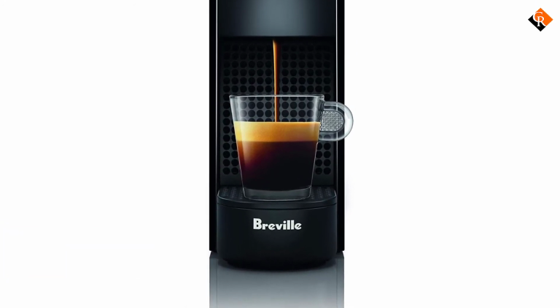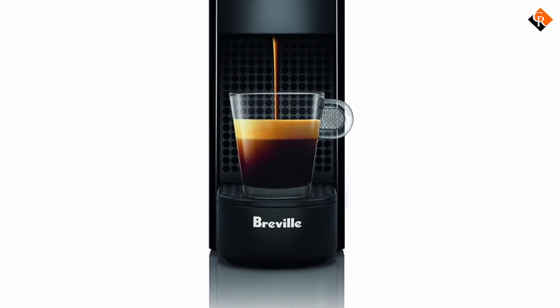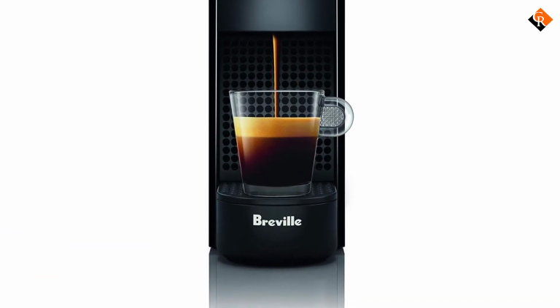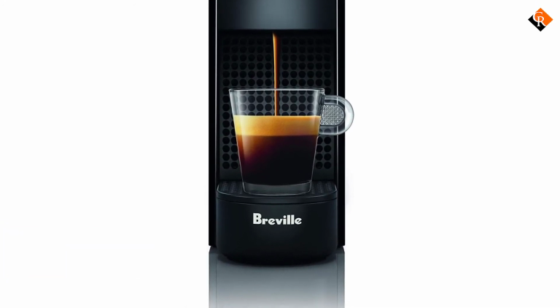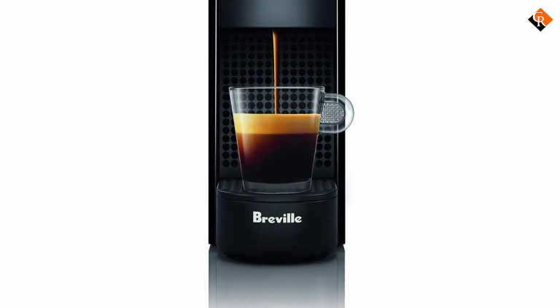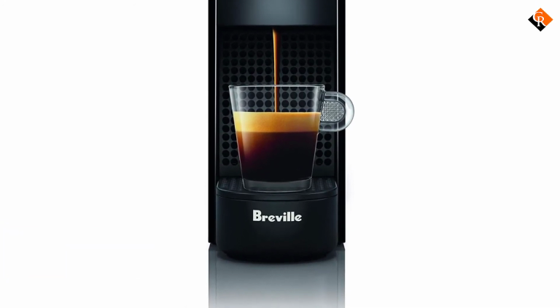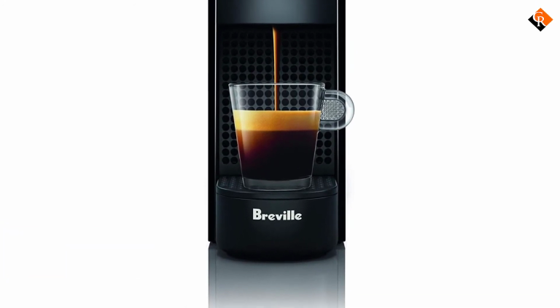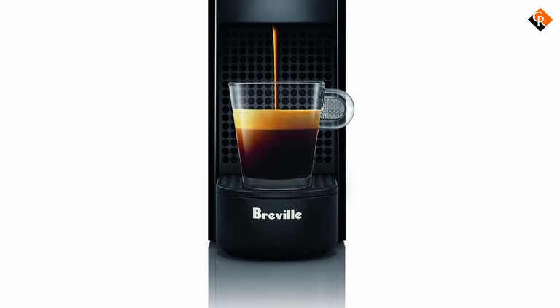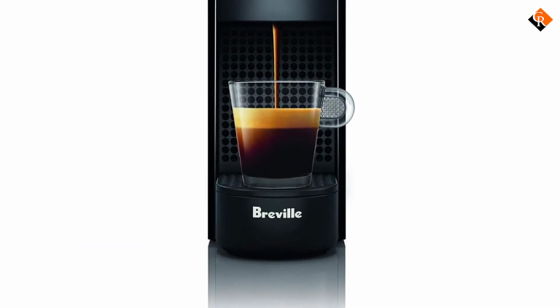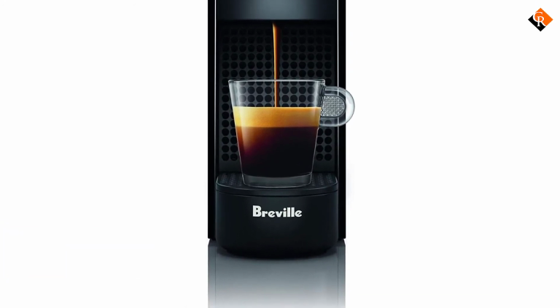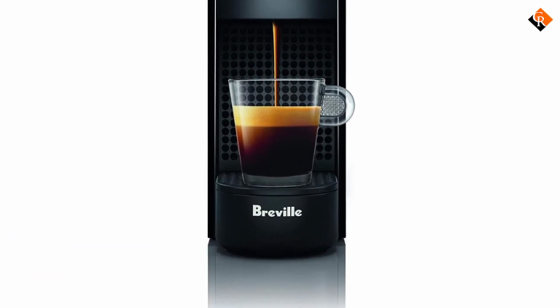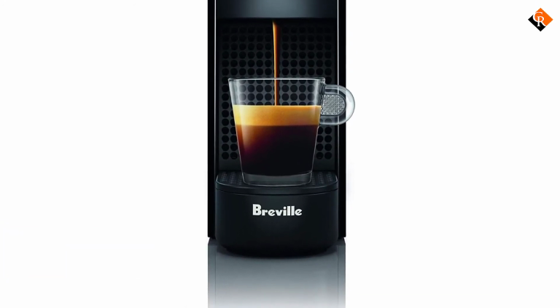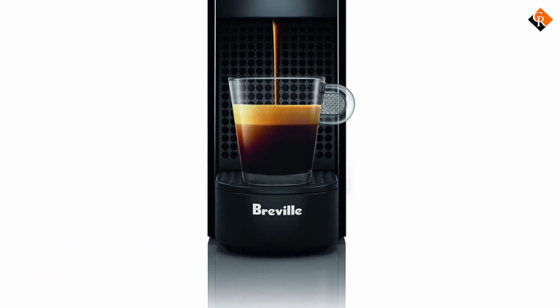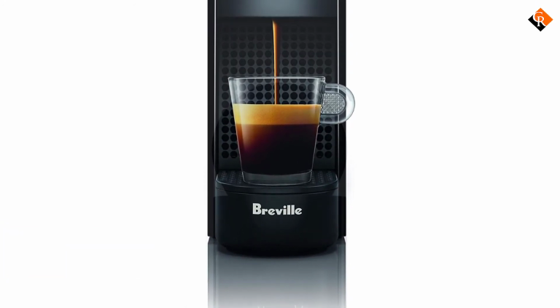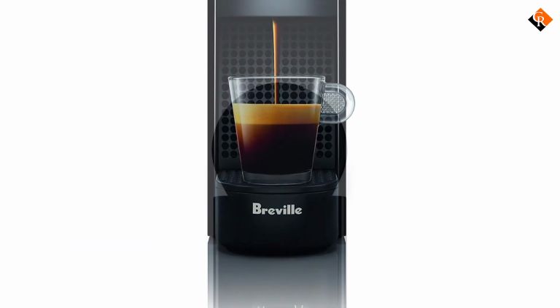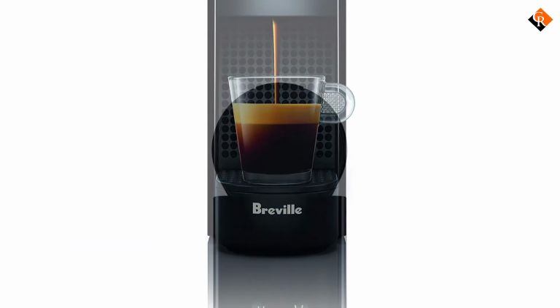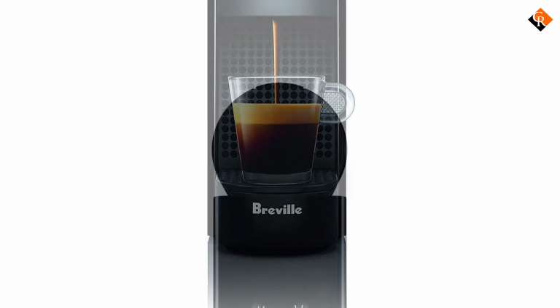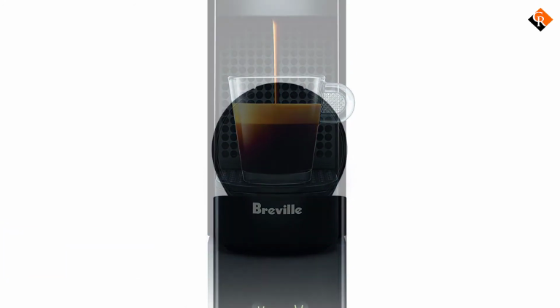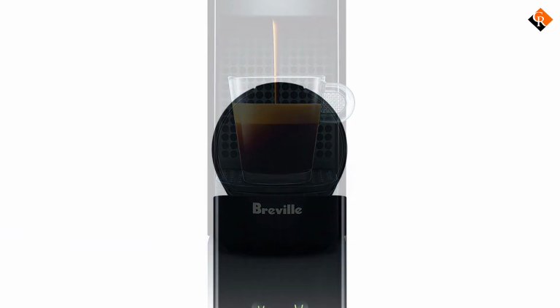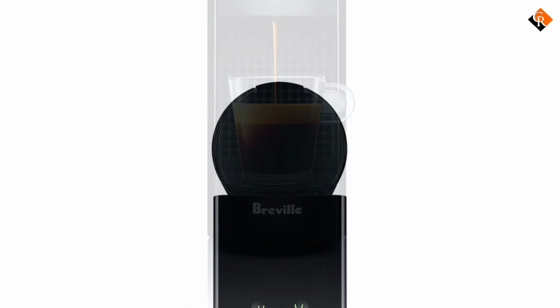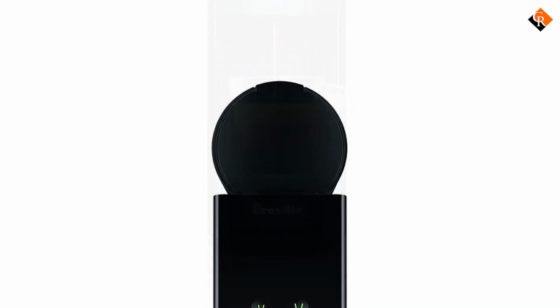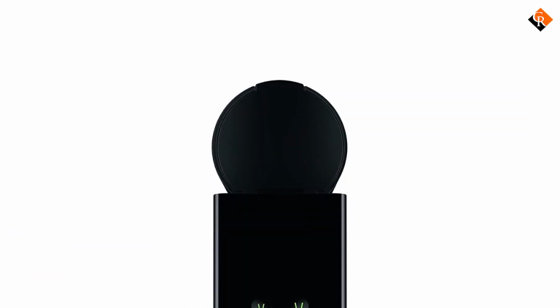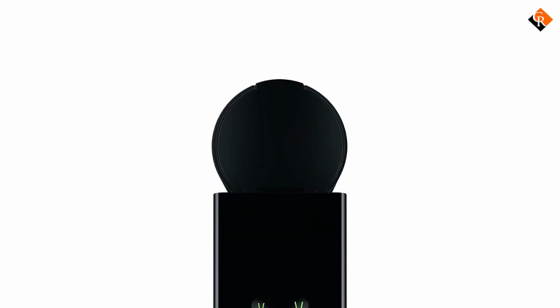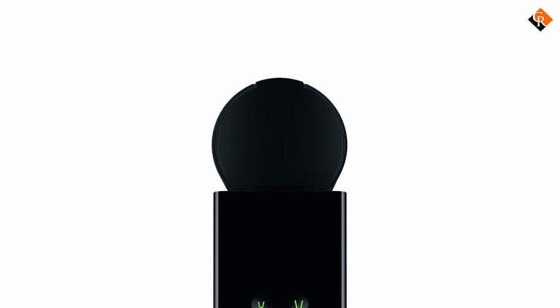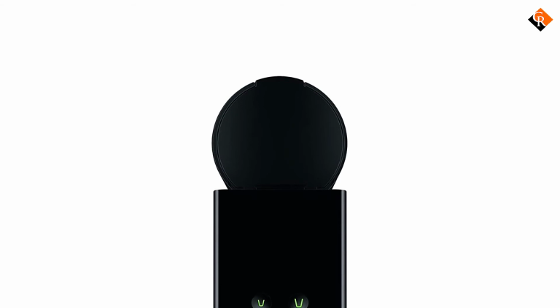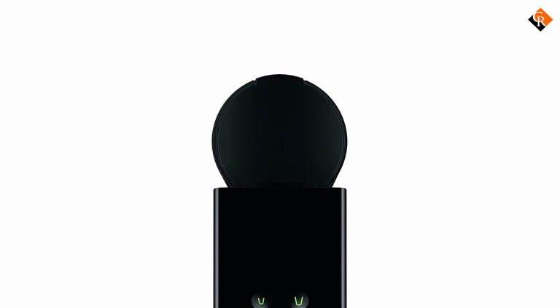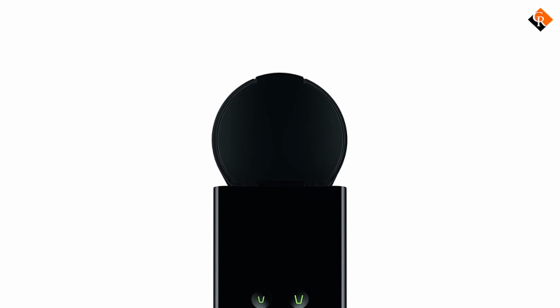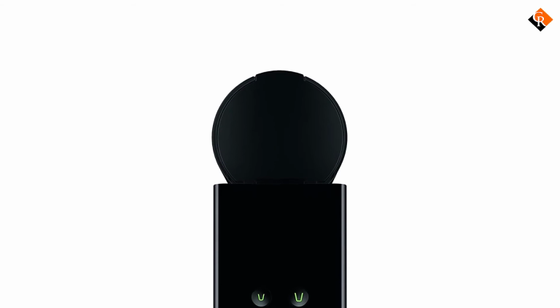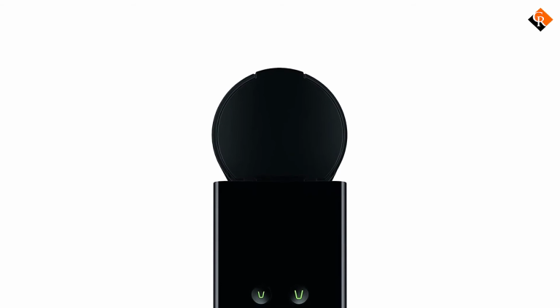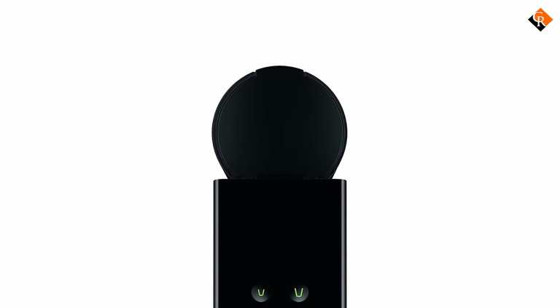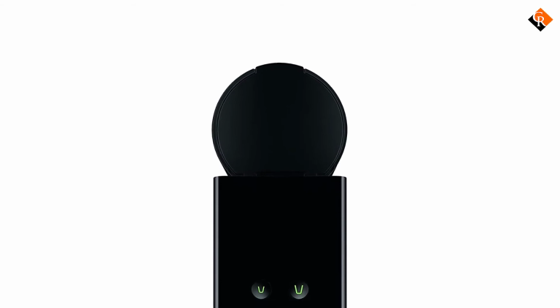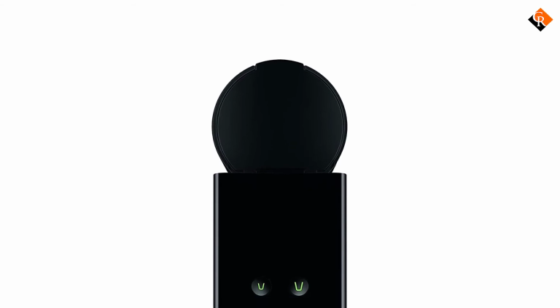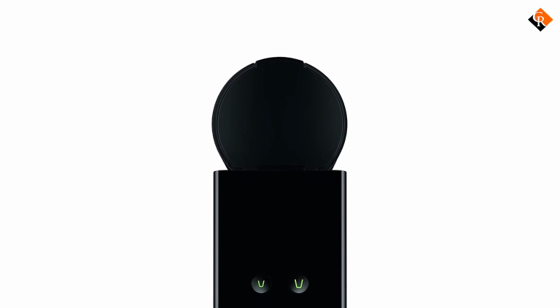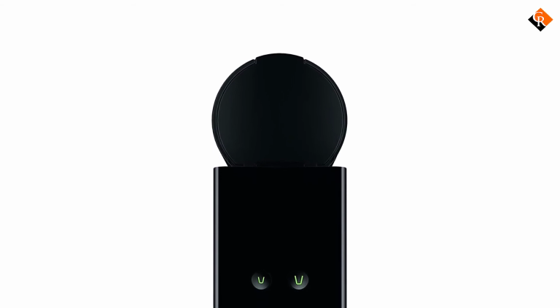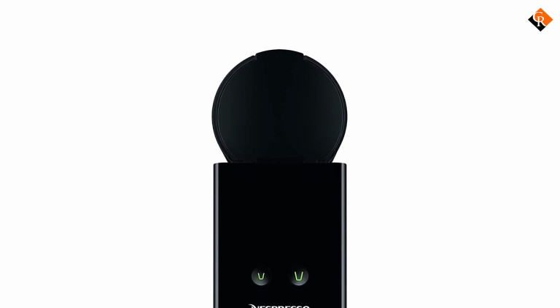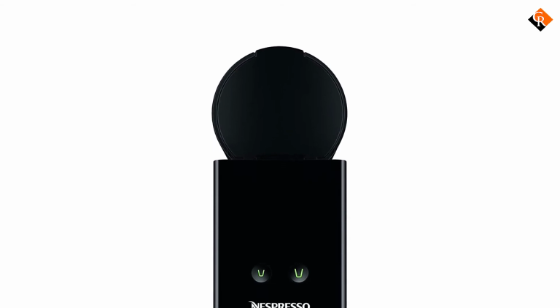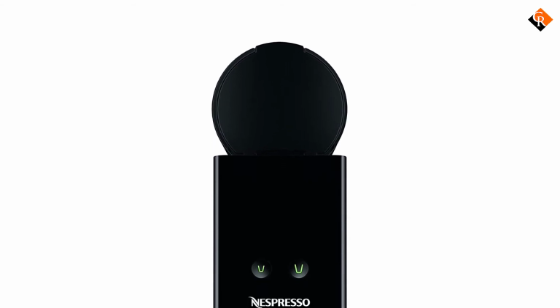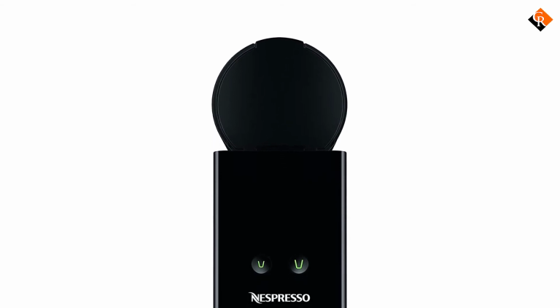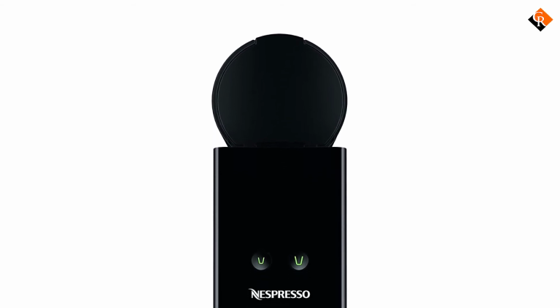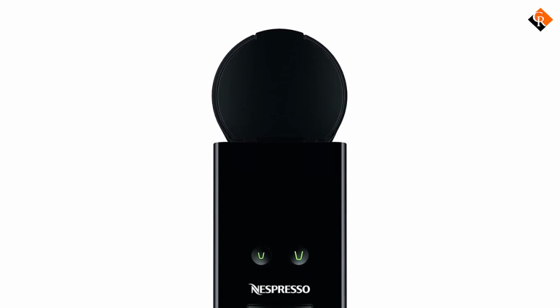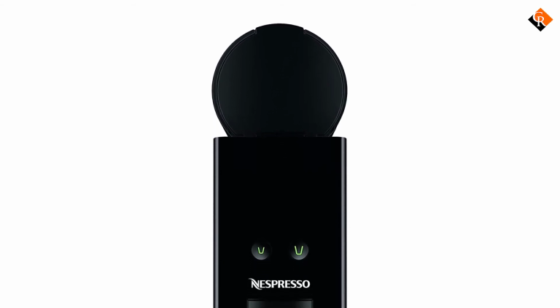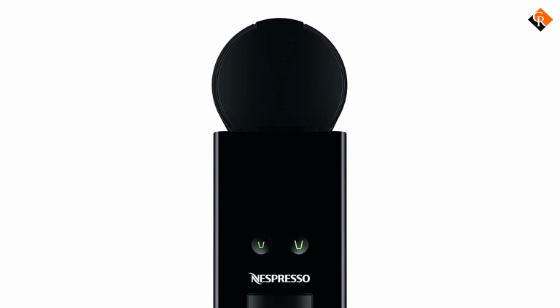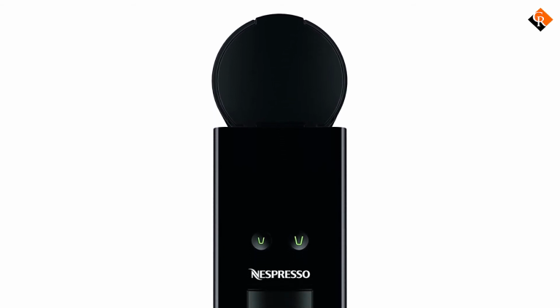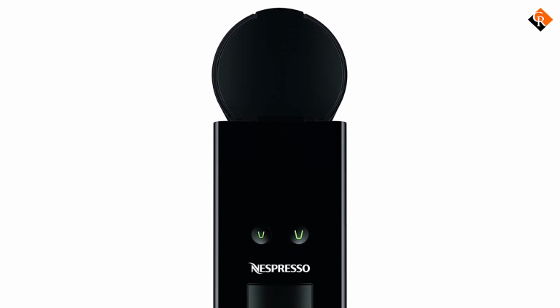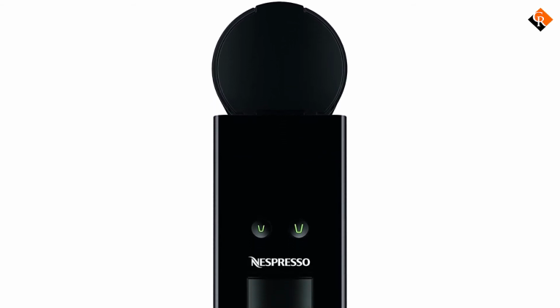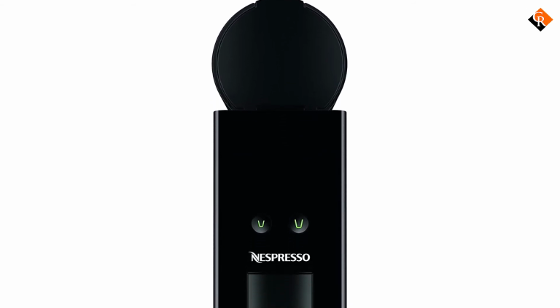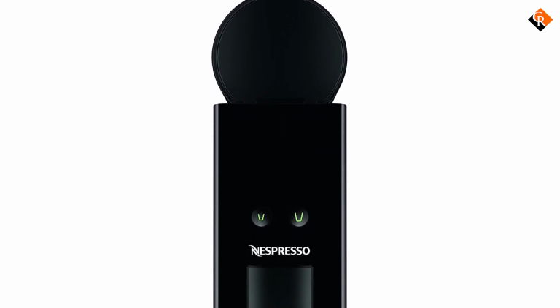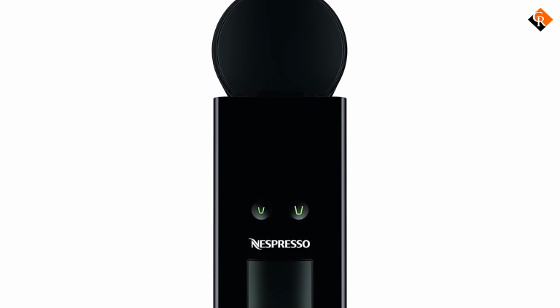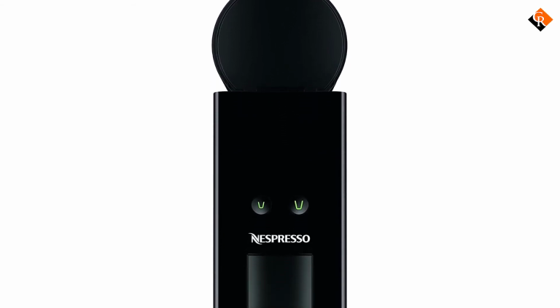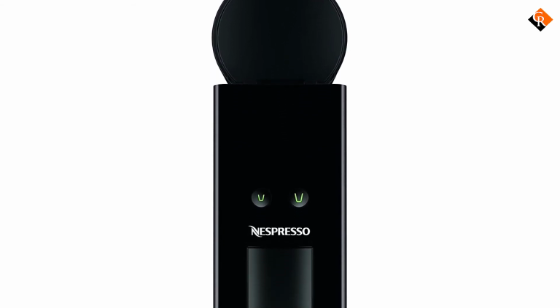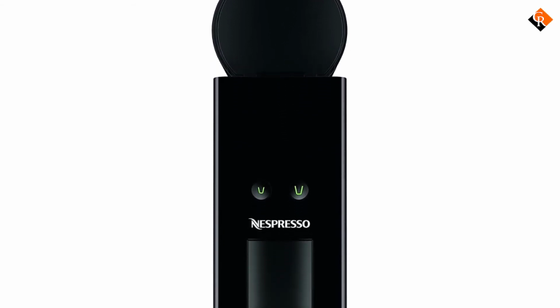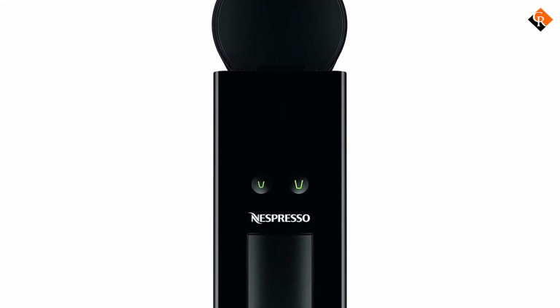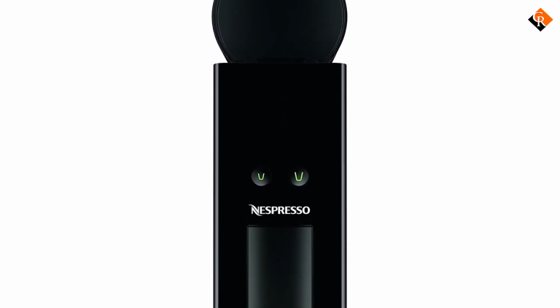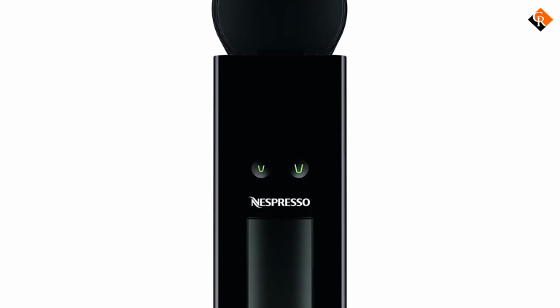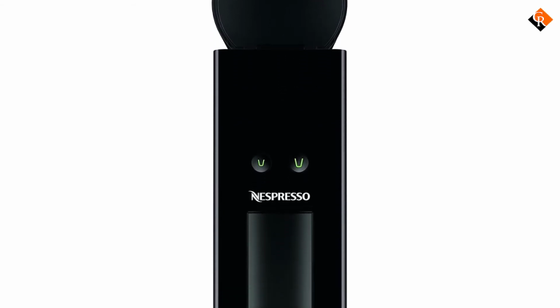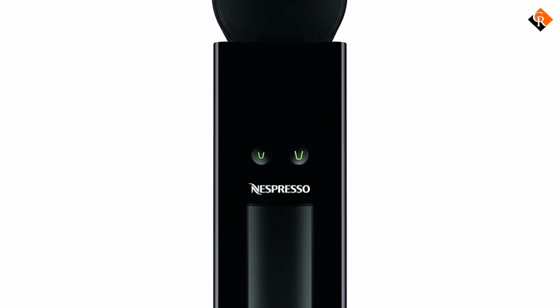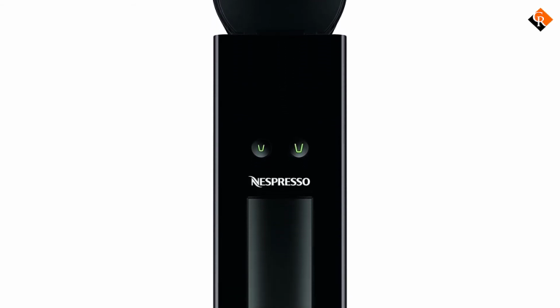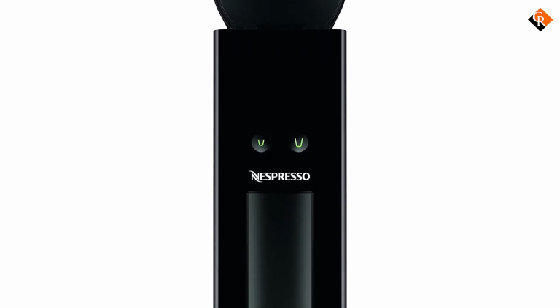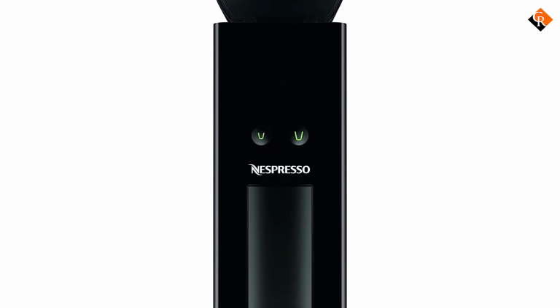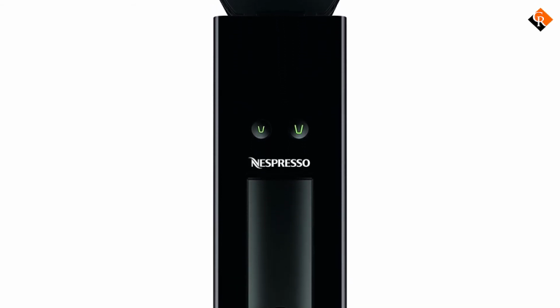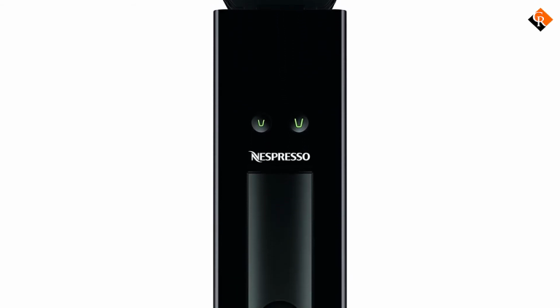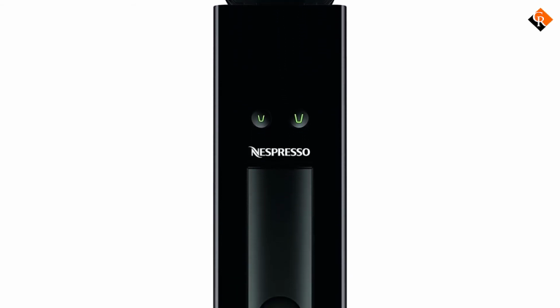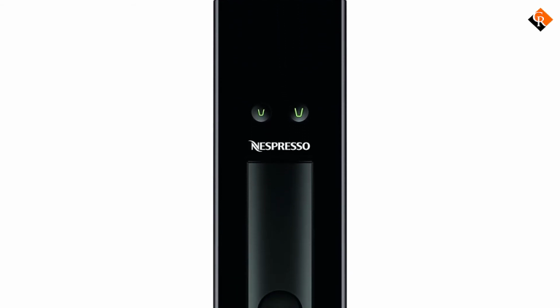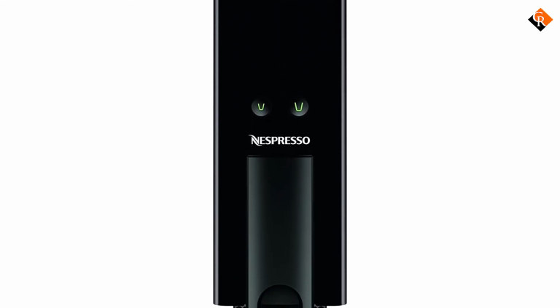To save energy, this machine features a 3-minute eco-mode which automatically shuts off the device after 9 minutes of inactivity.